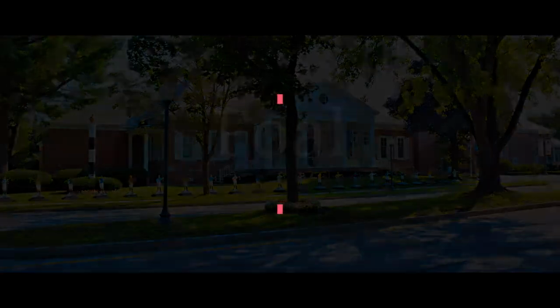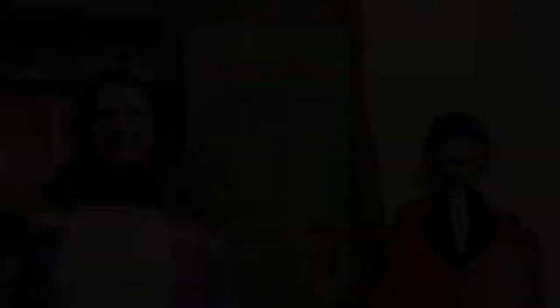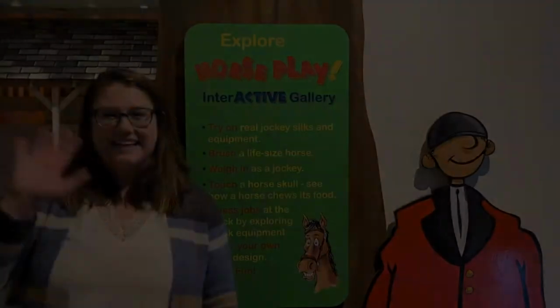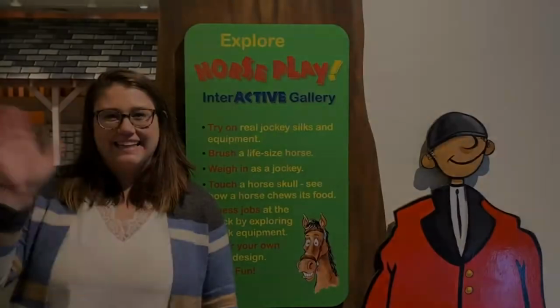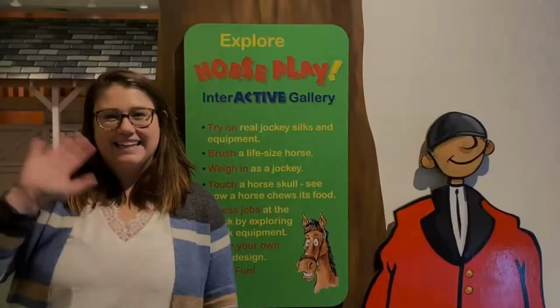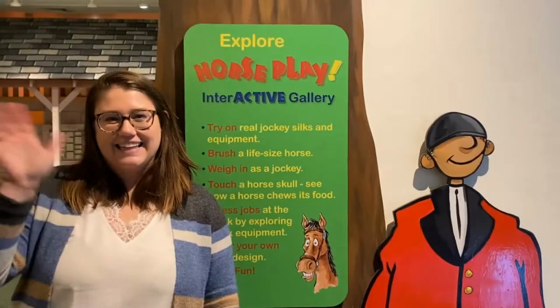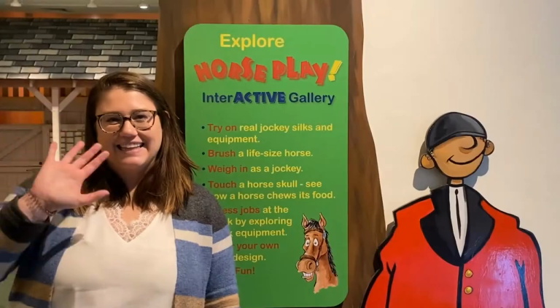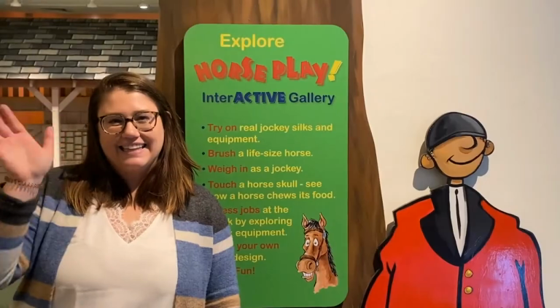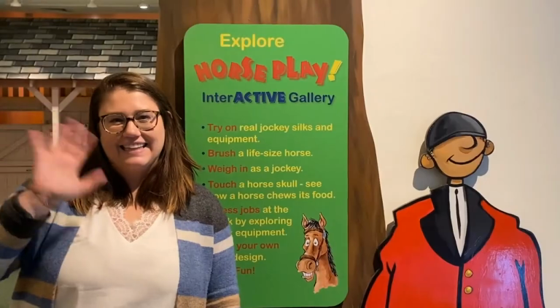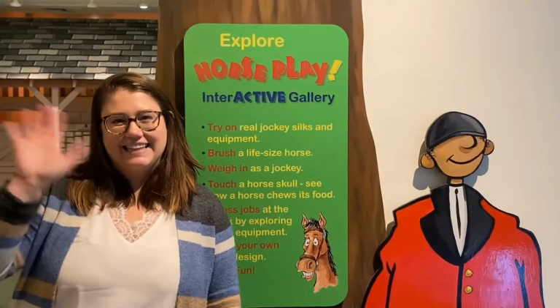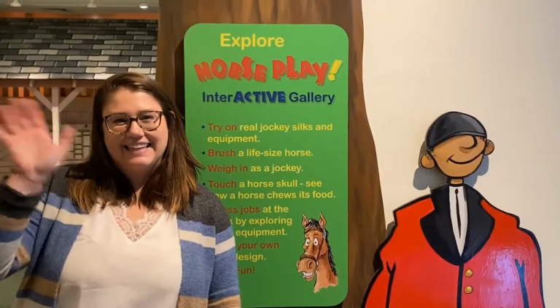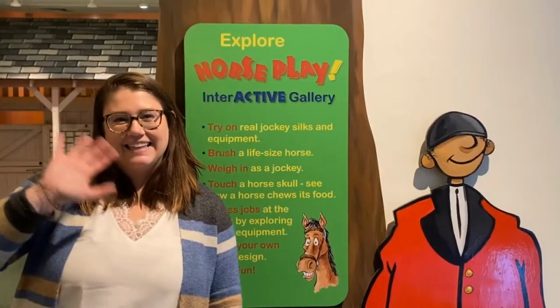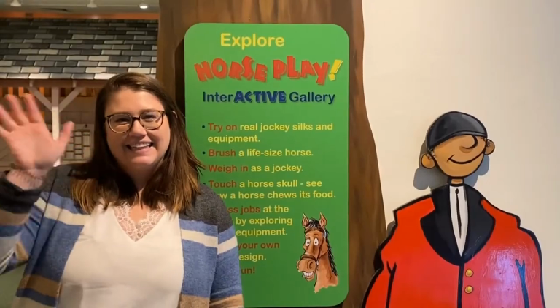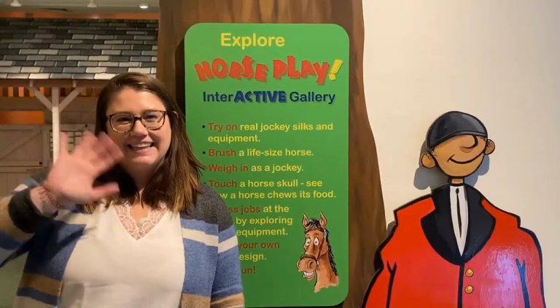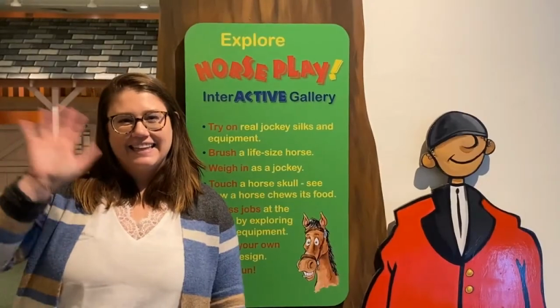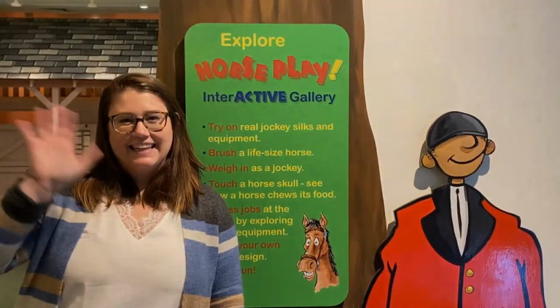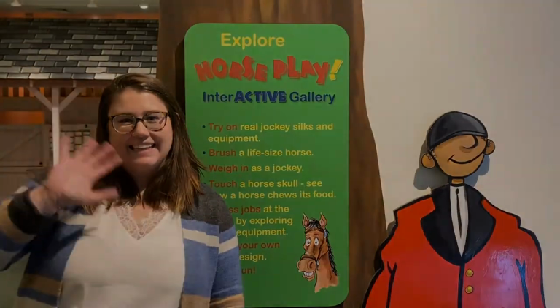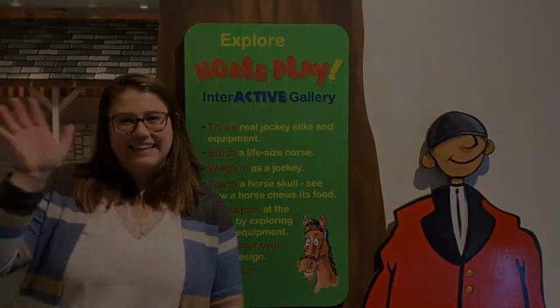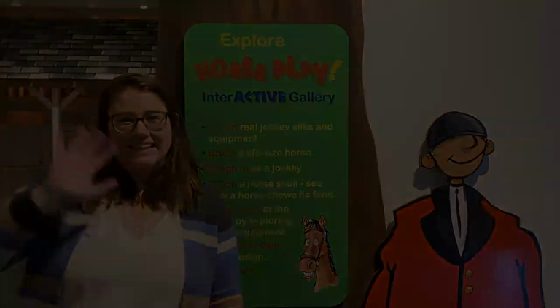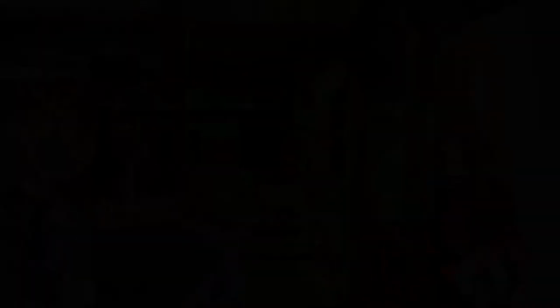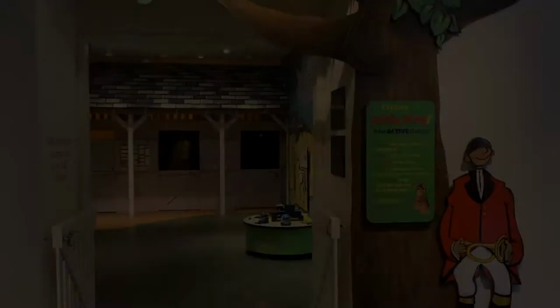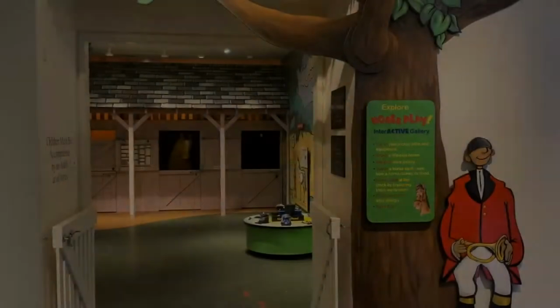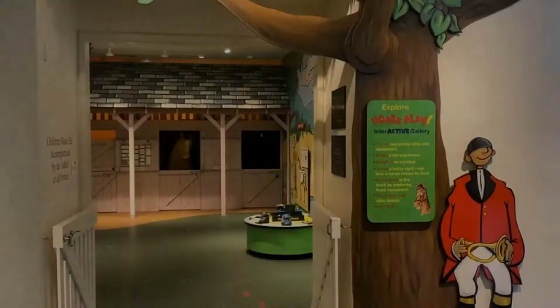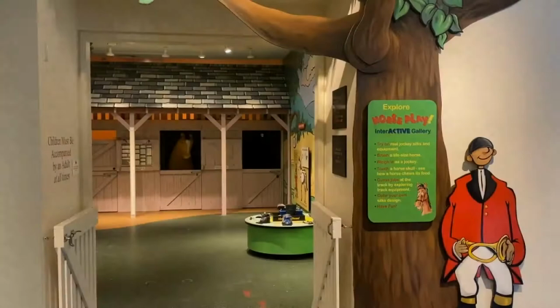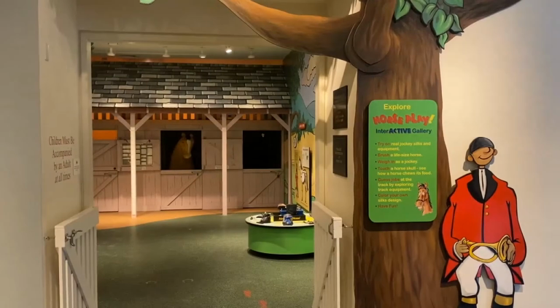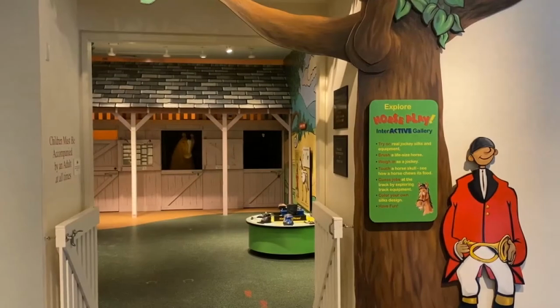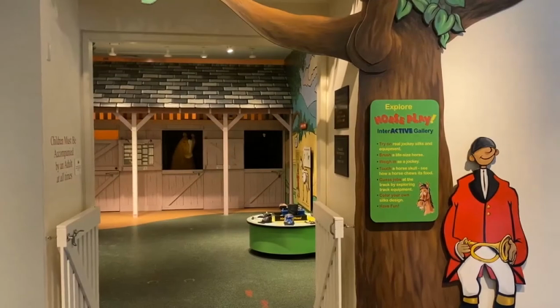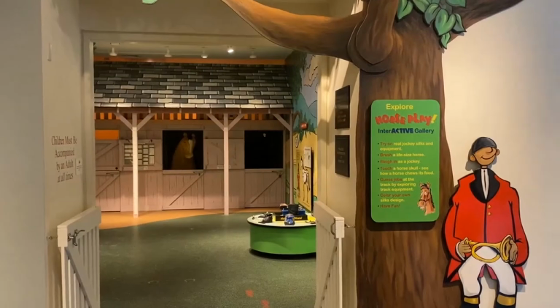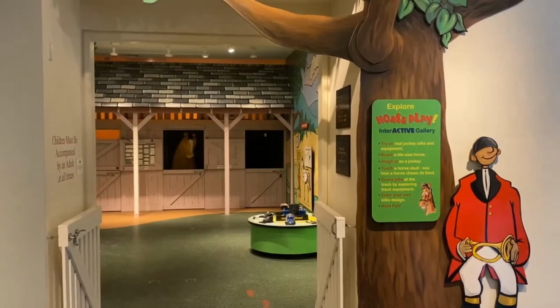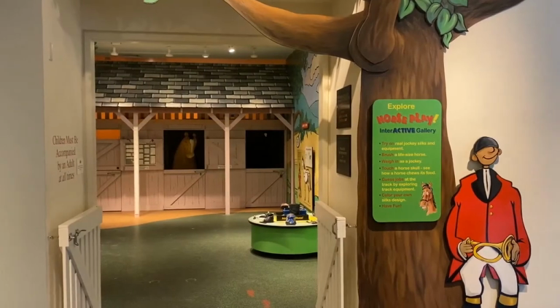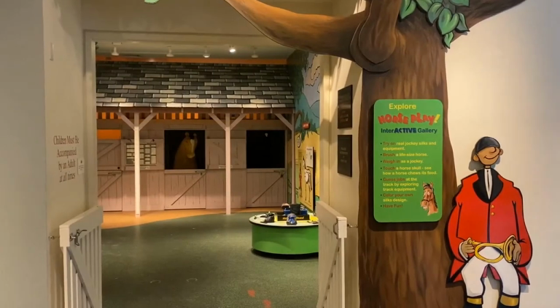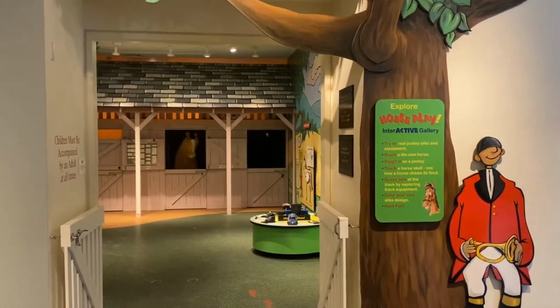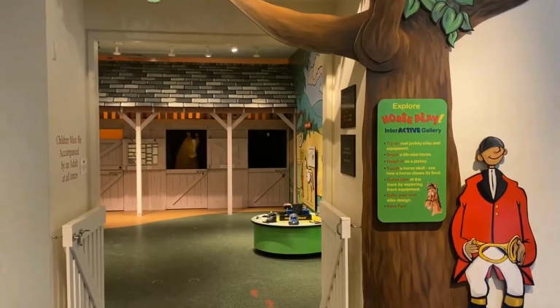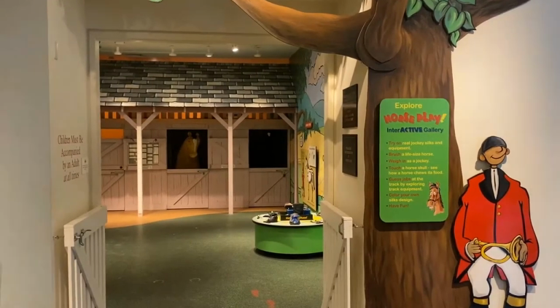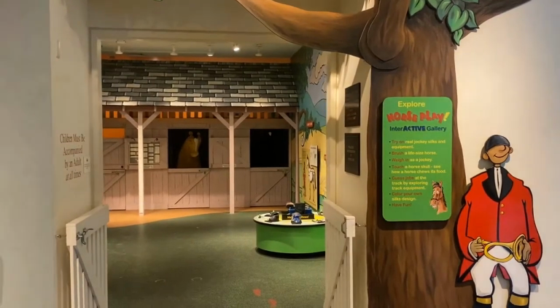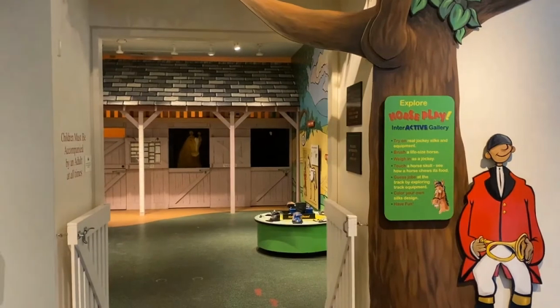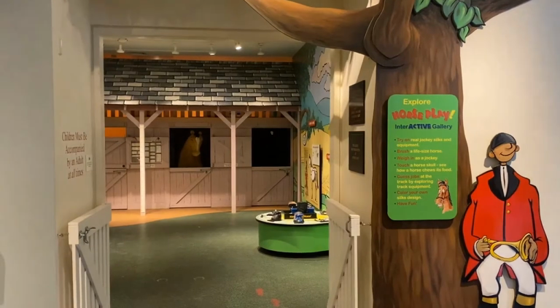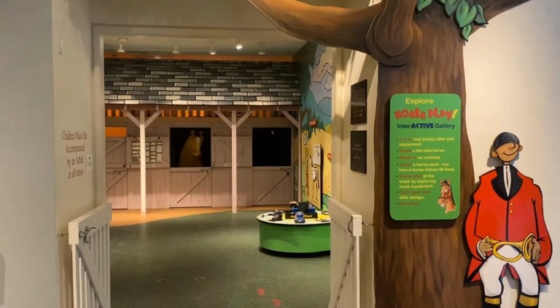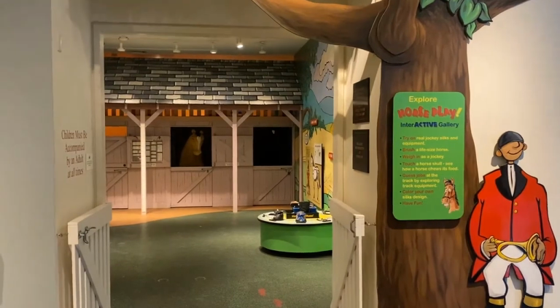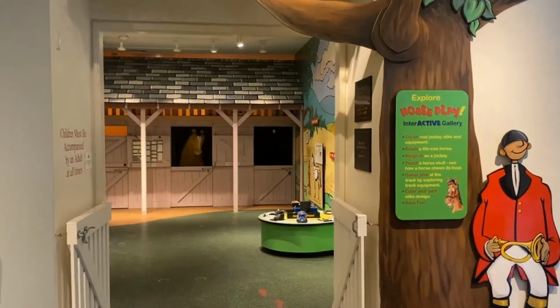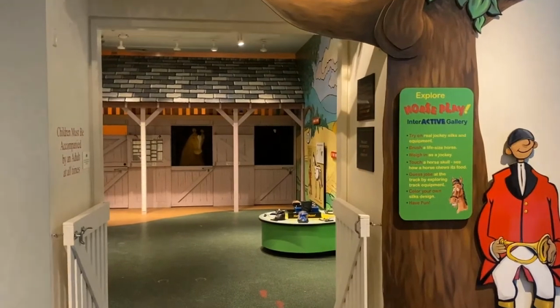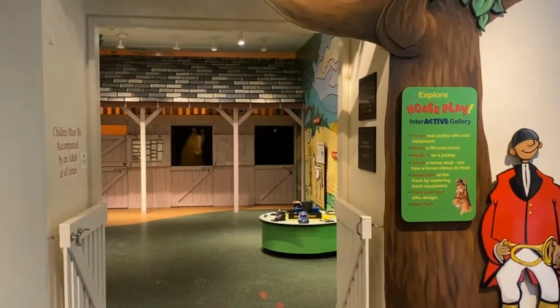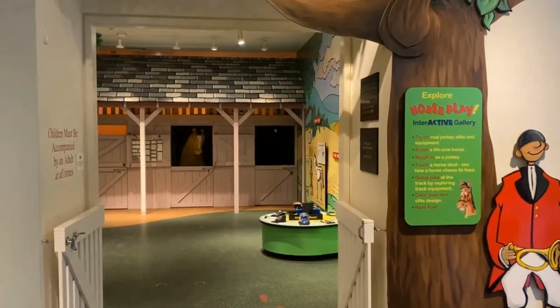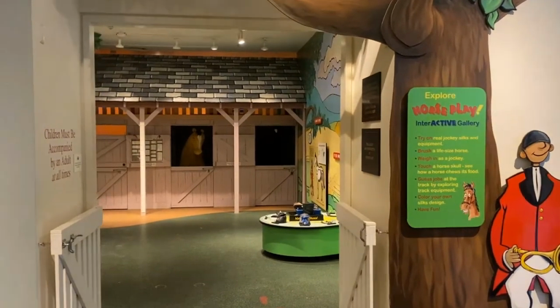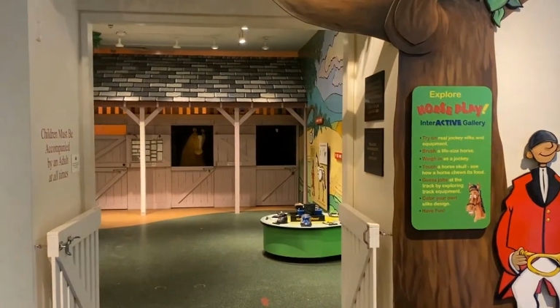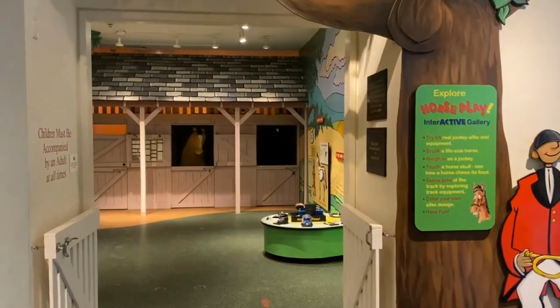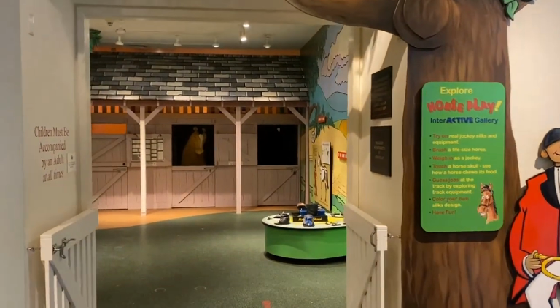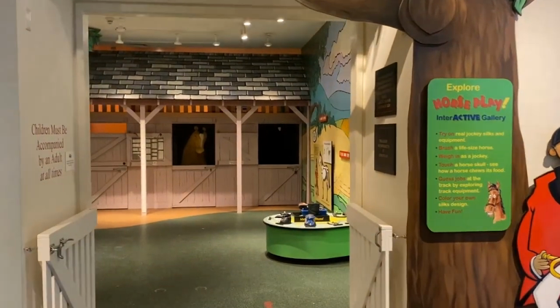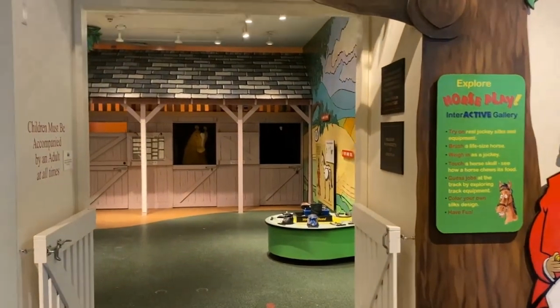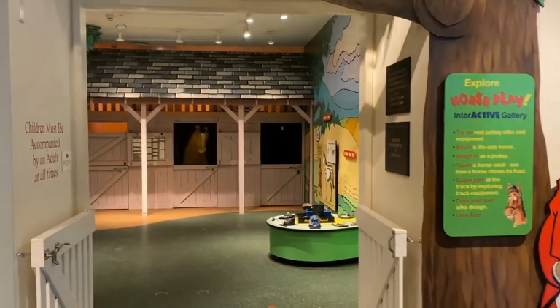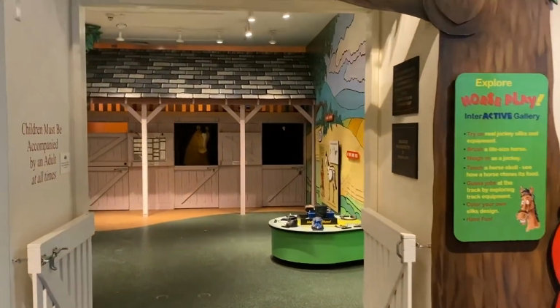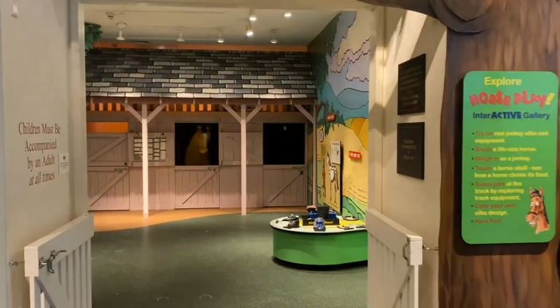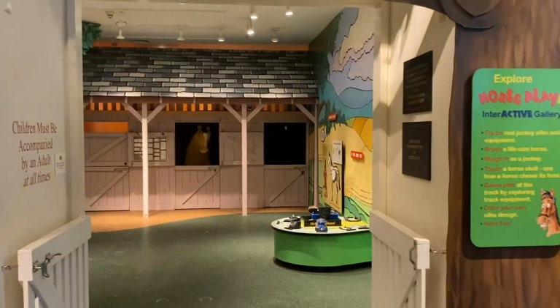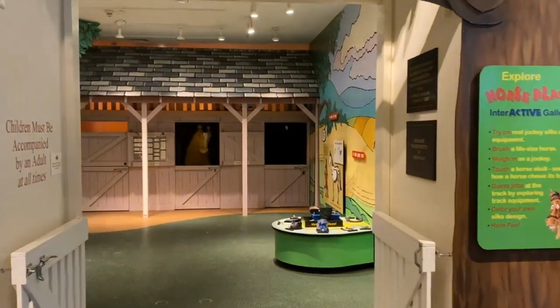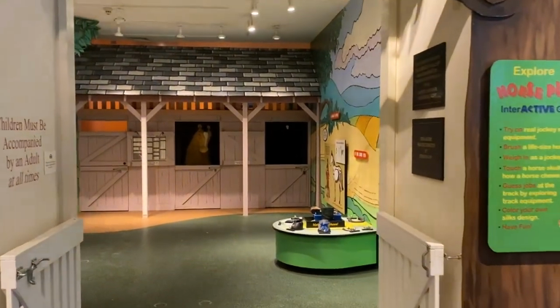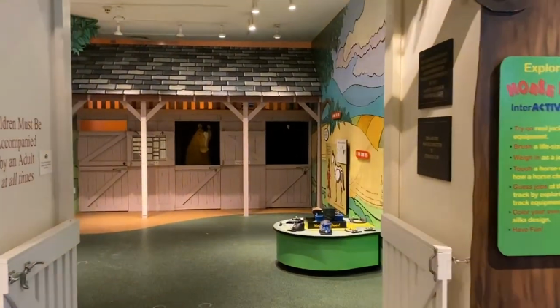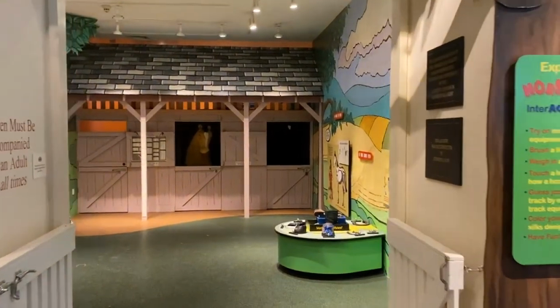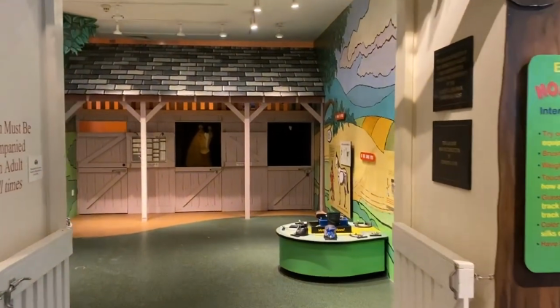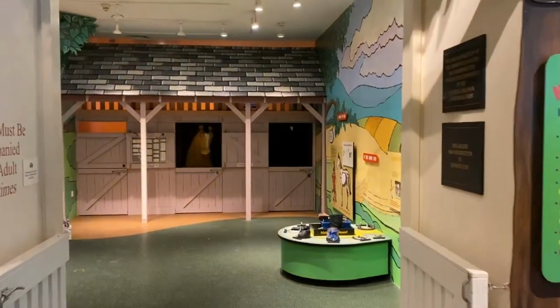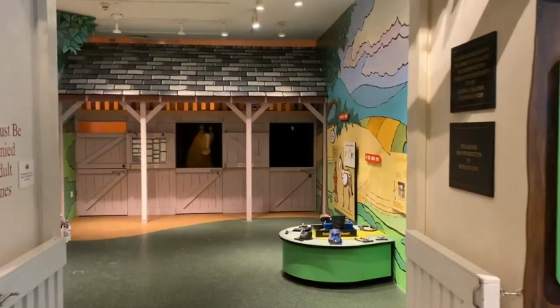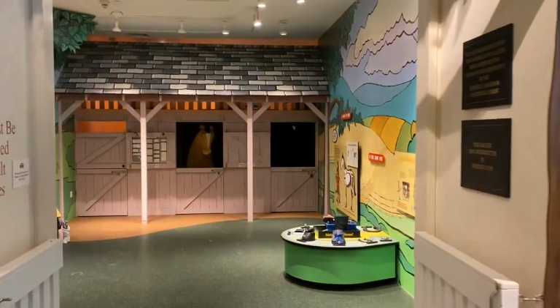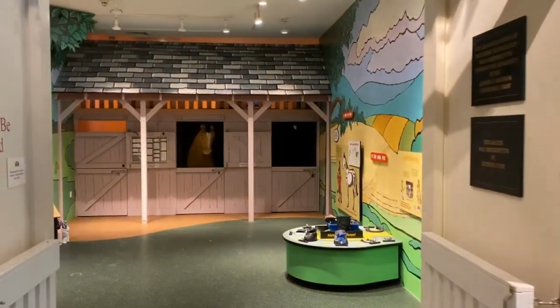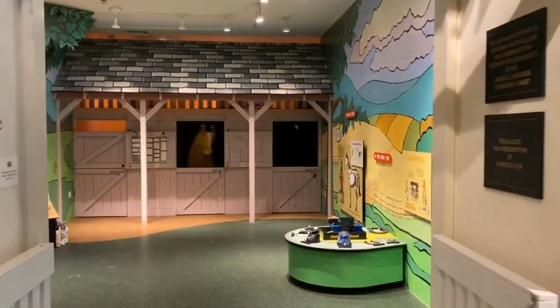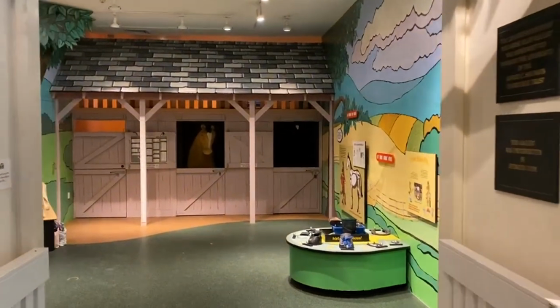Hi, I'm Lindsay. Welcome to the Horseplay Interactive Gallery at the National Museum of Racing and Hall of Fame.